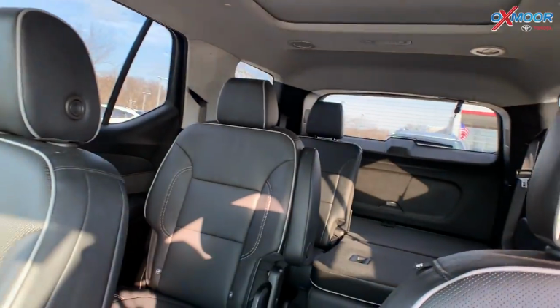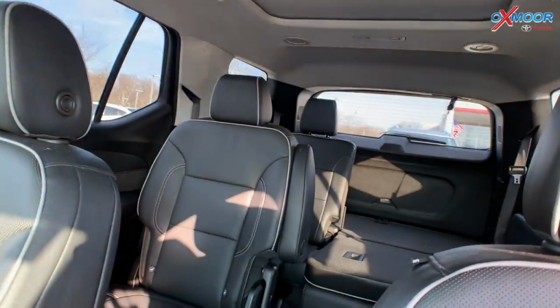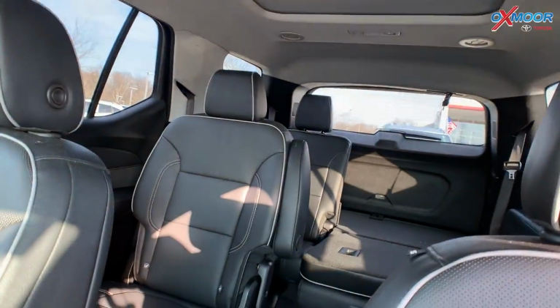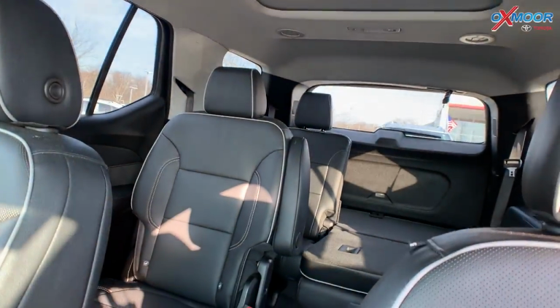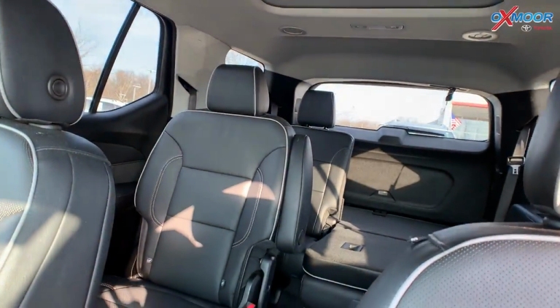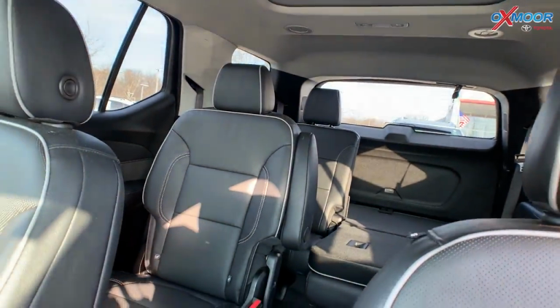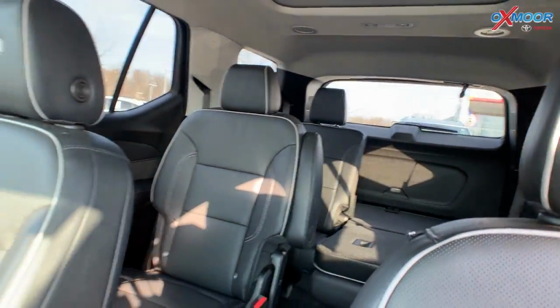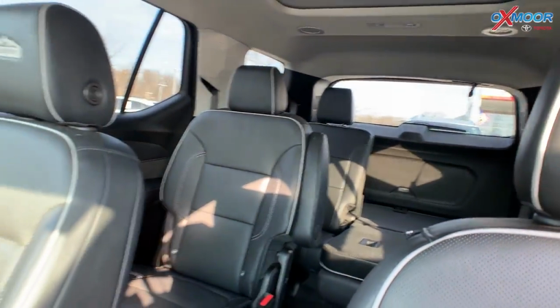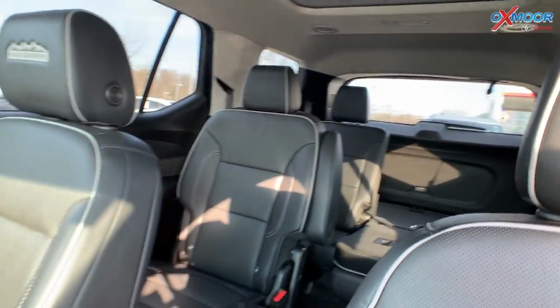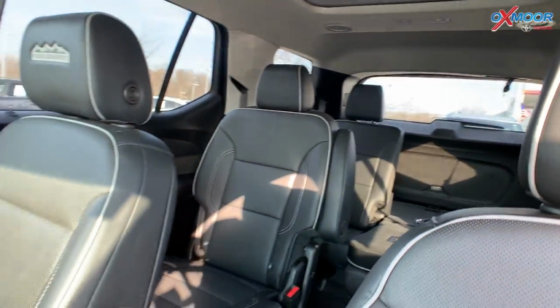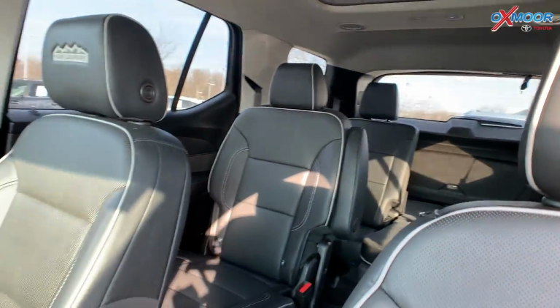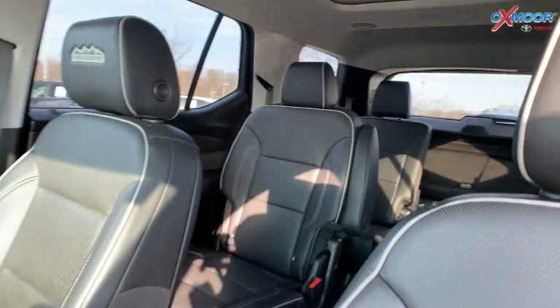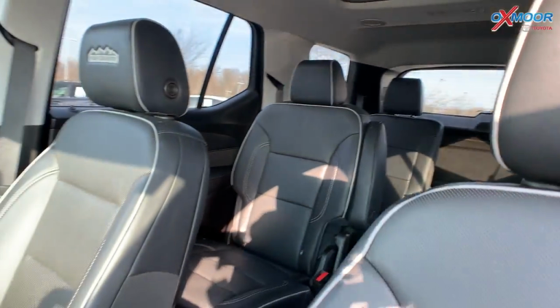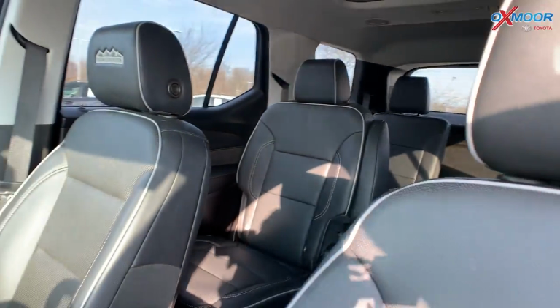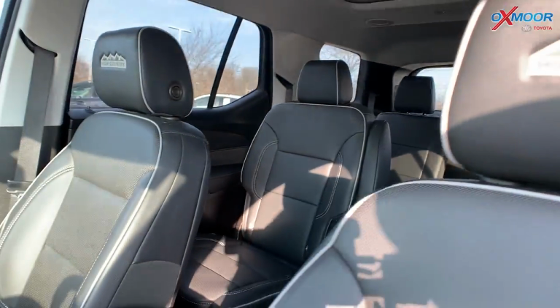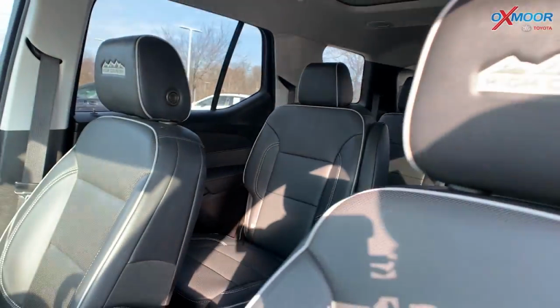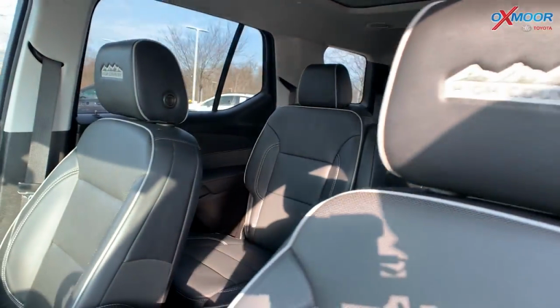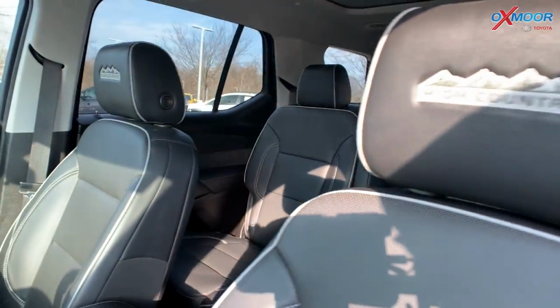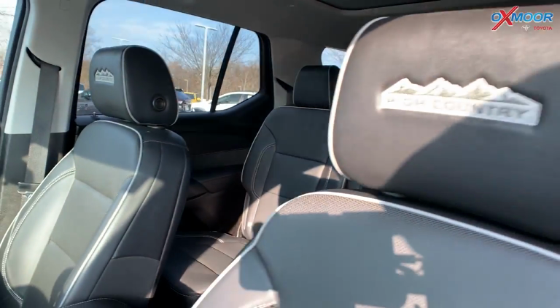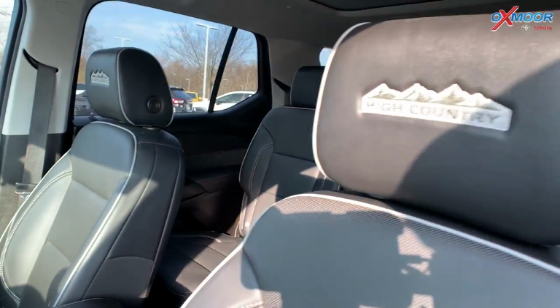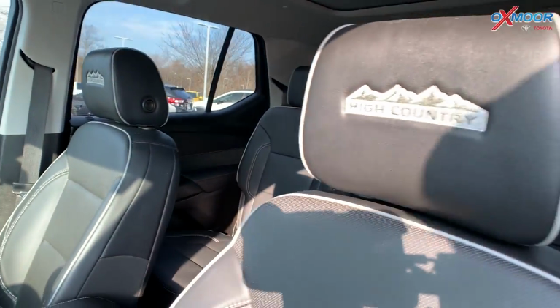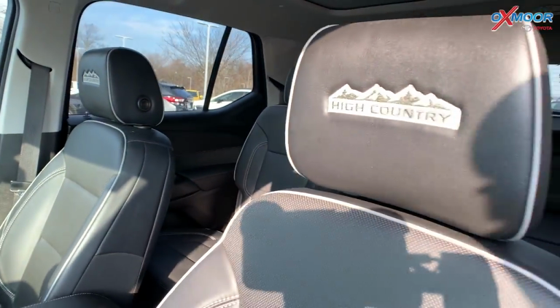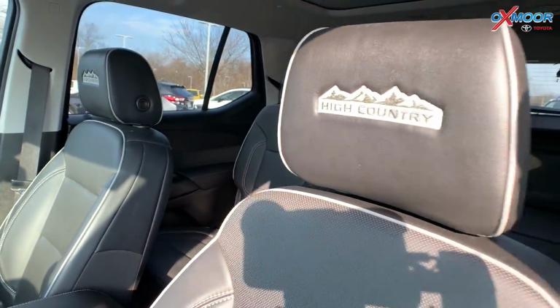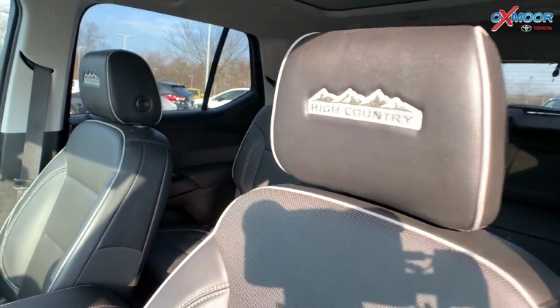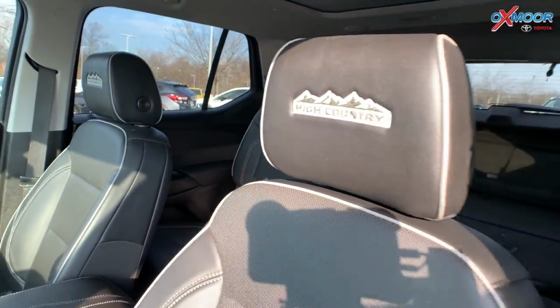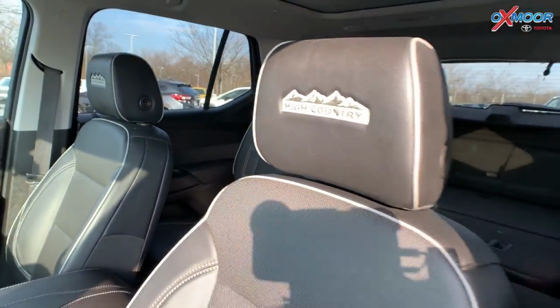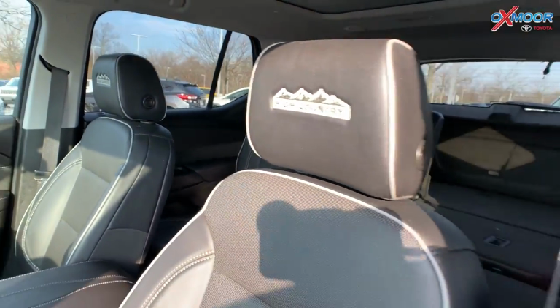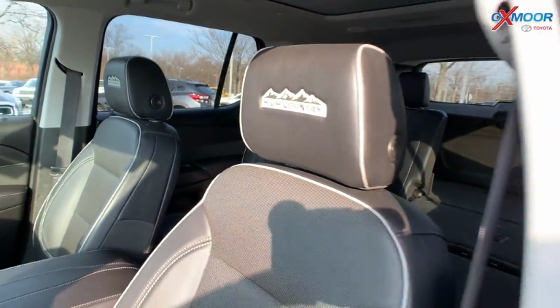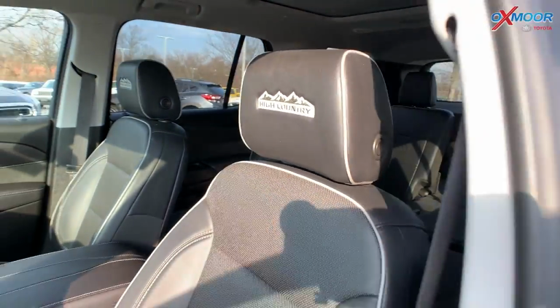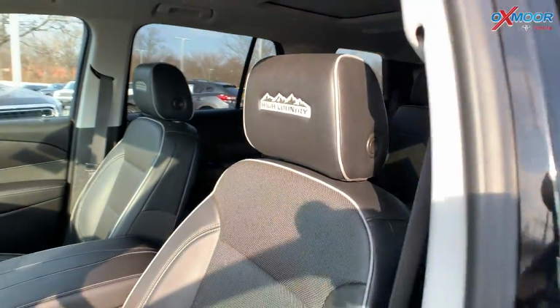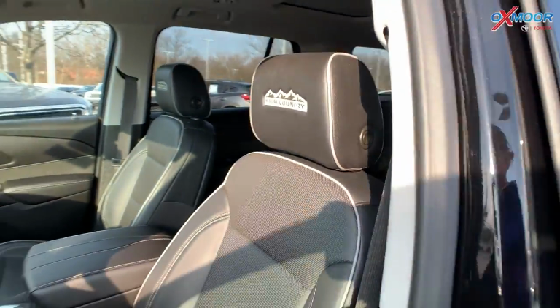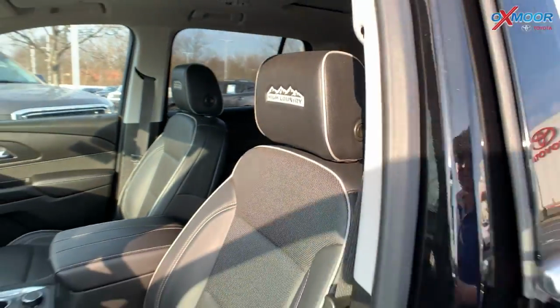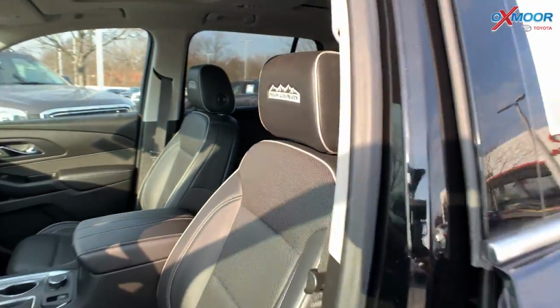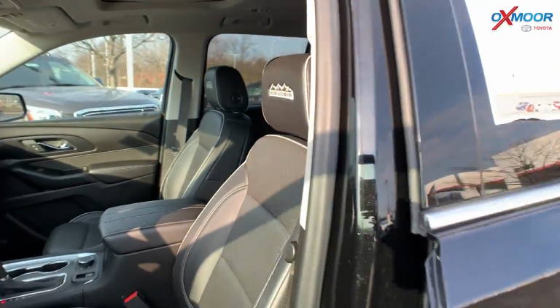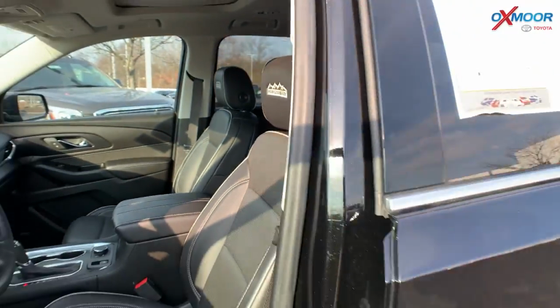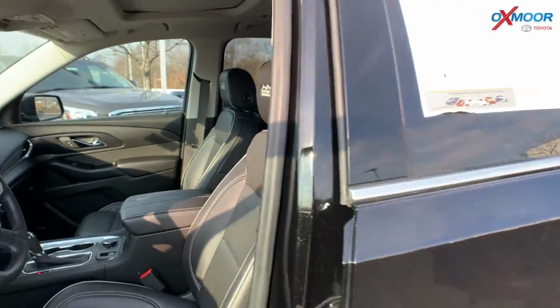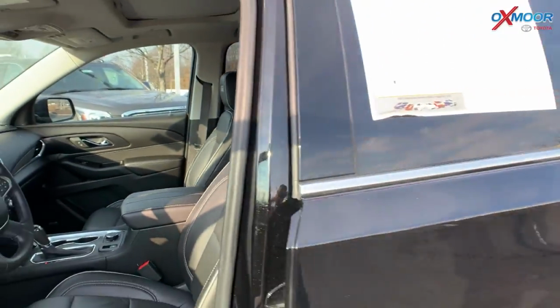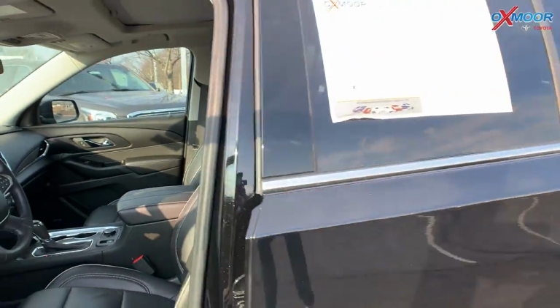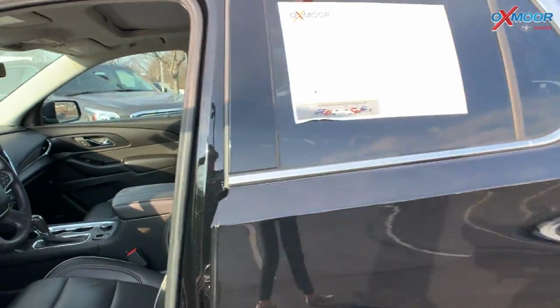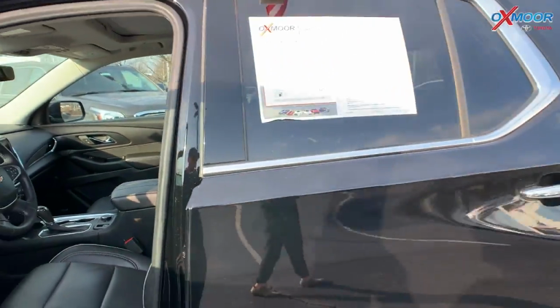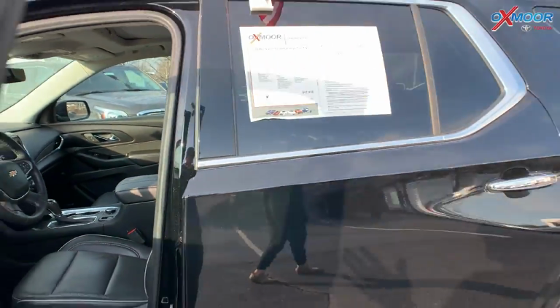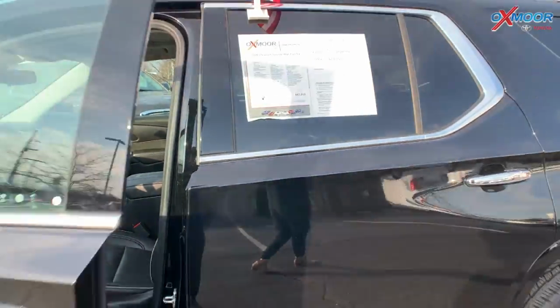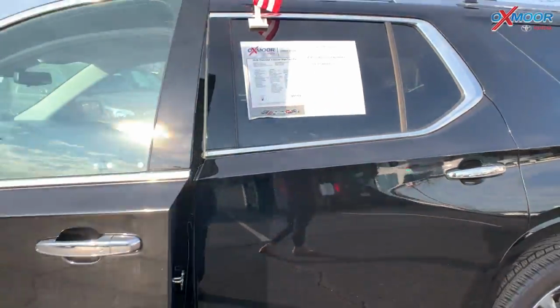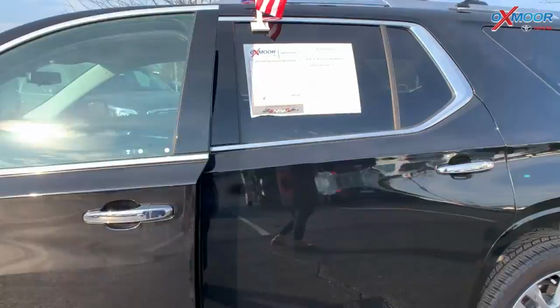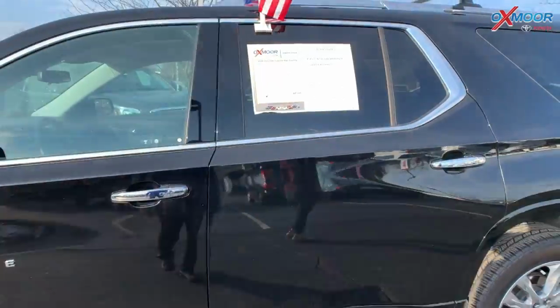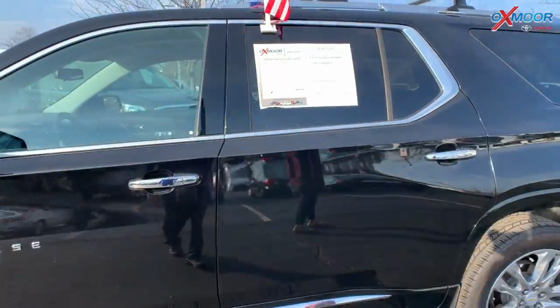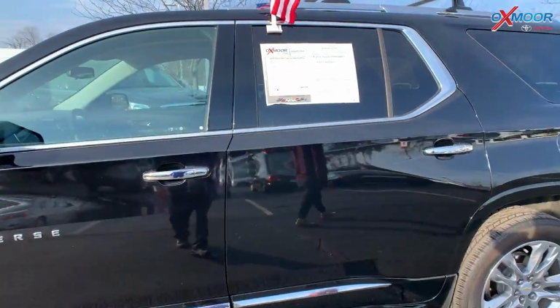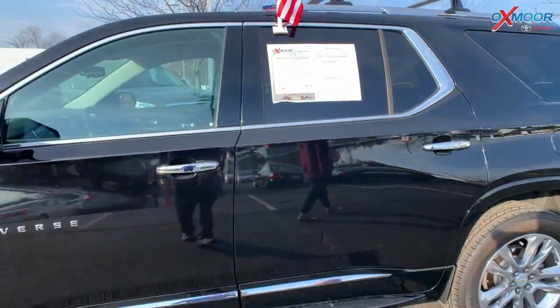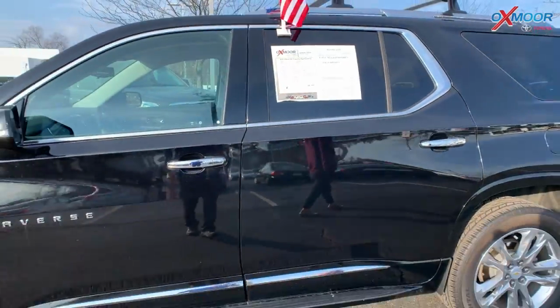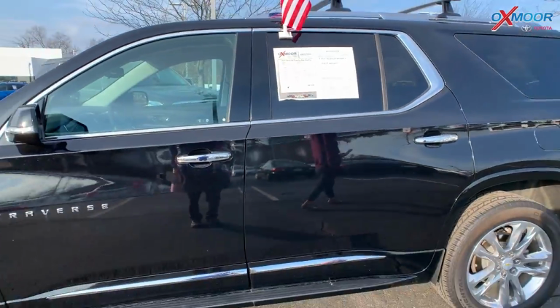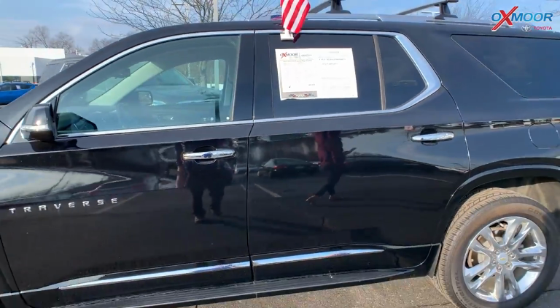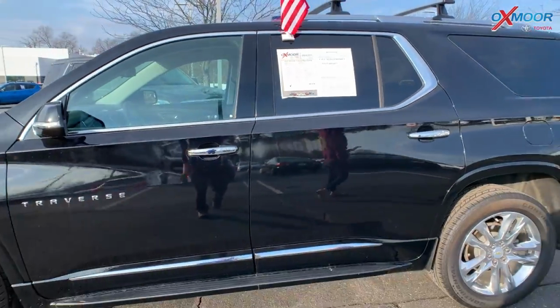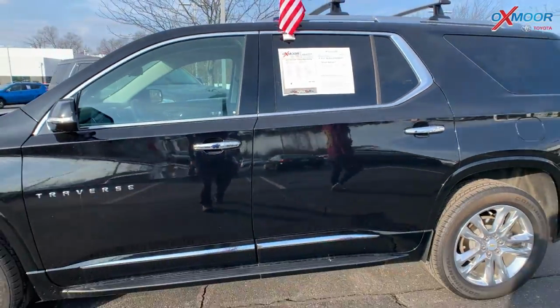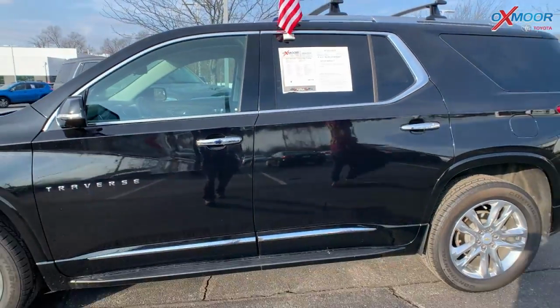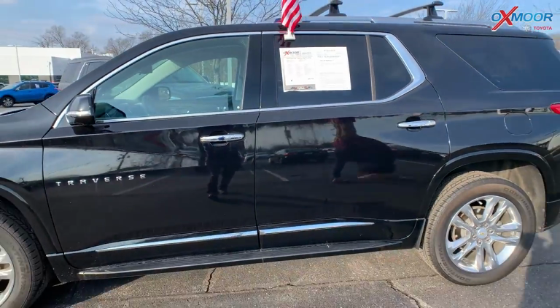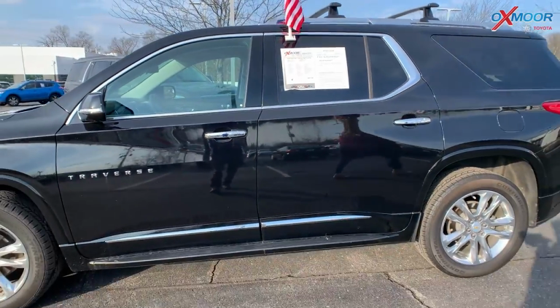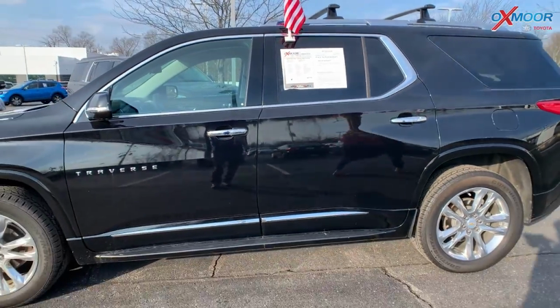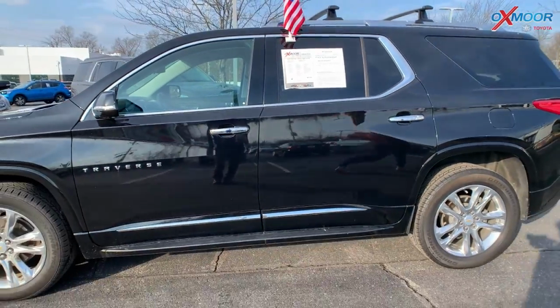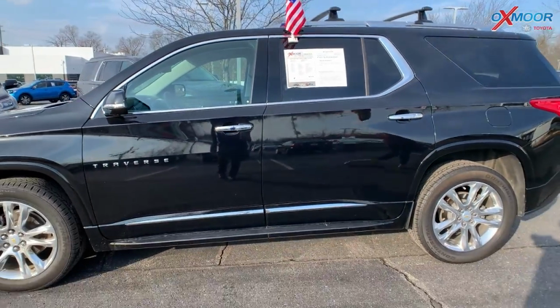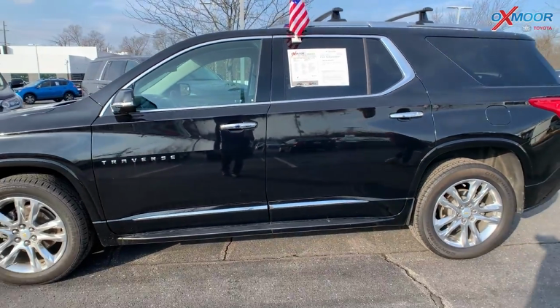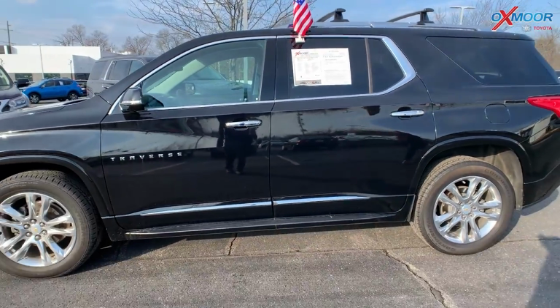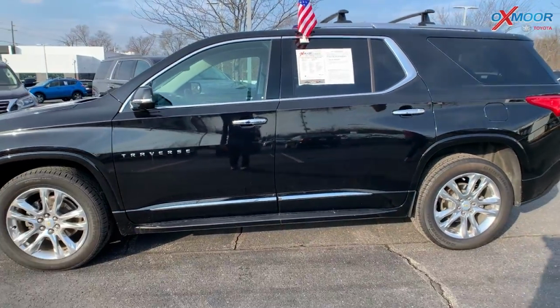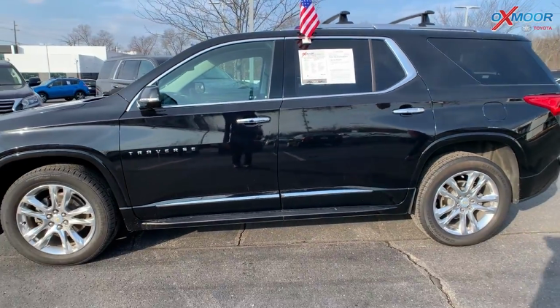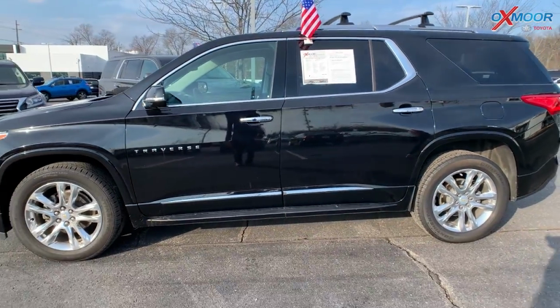Mileage on here is 29,104. The price is $47,910.